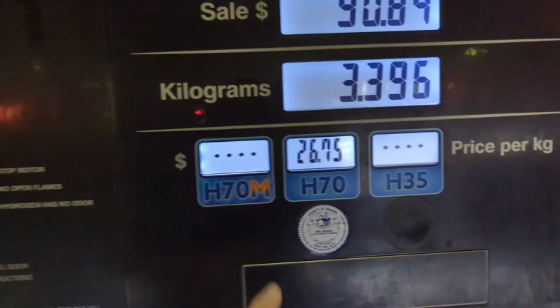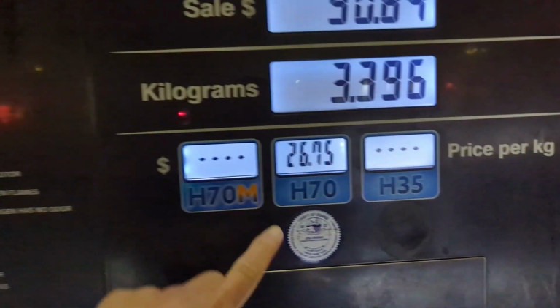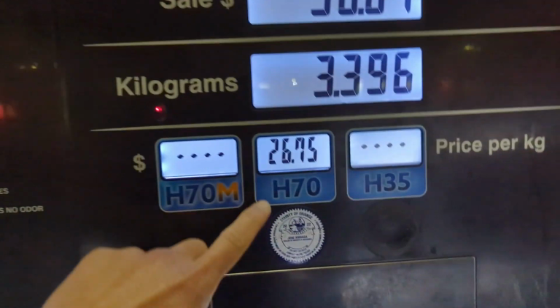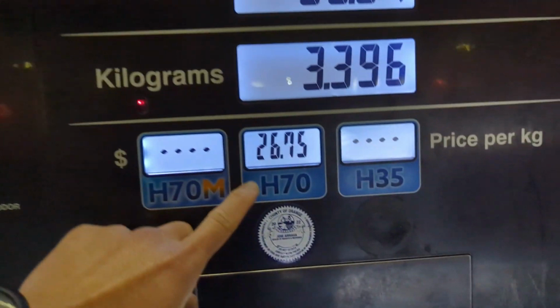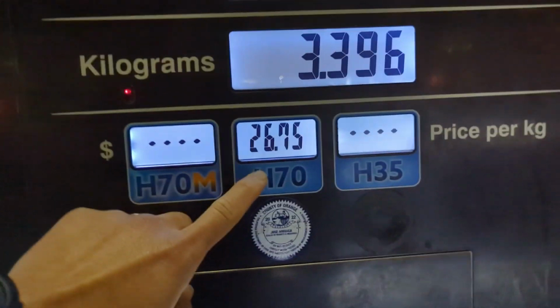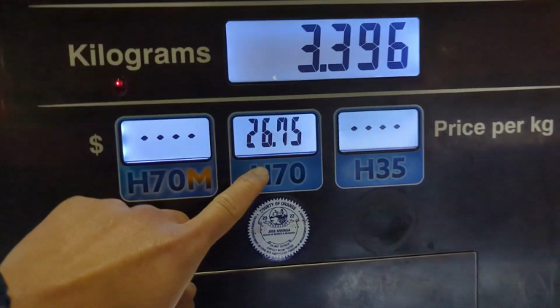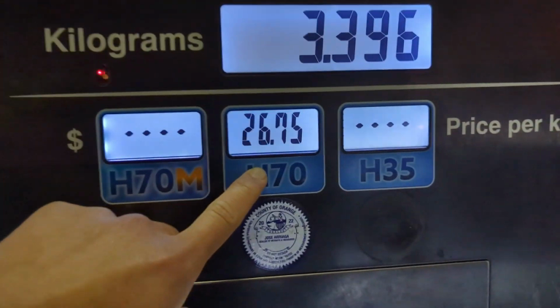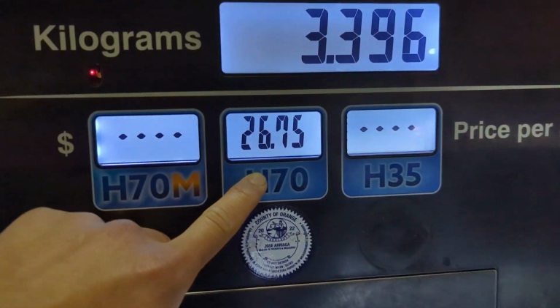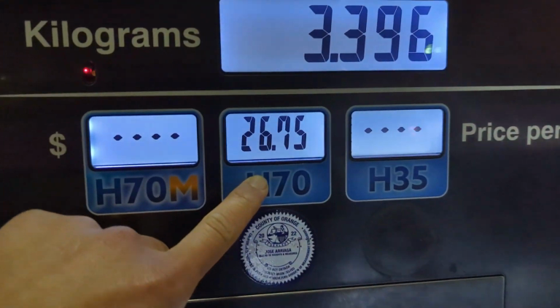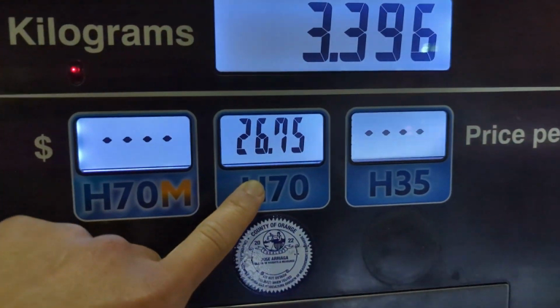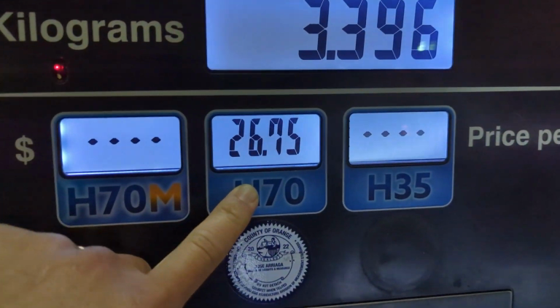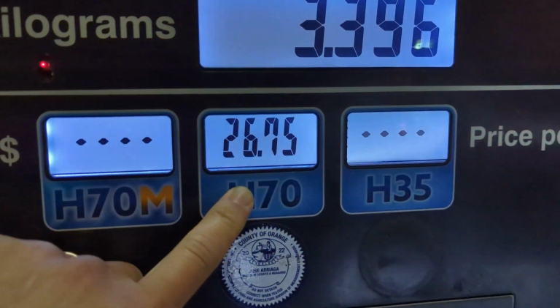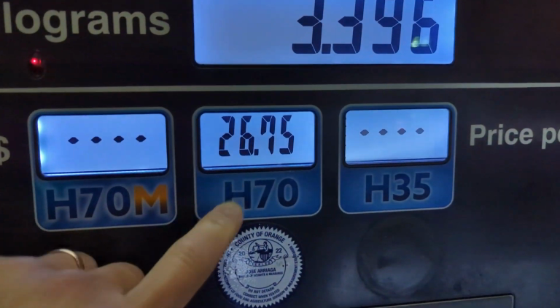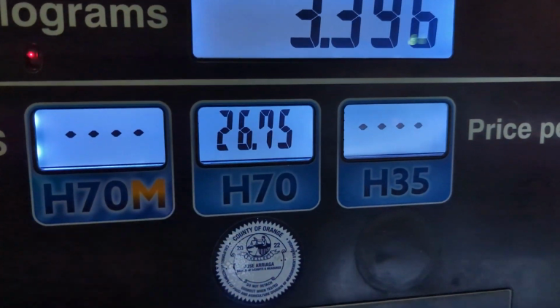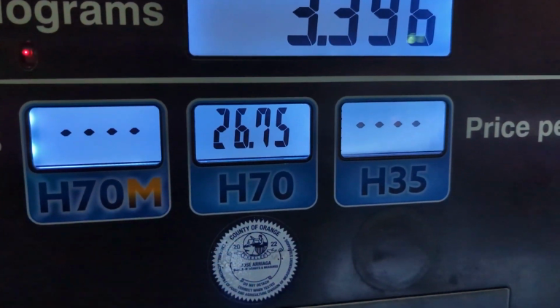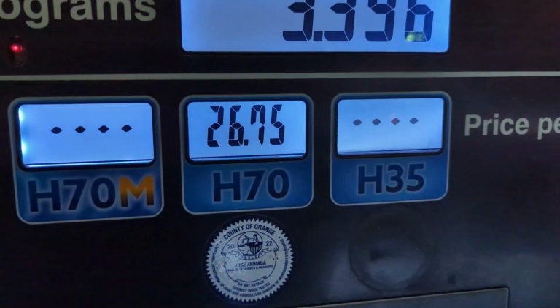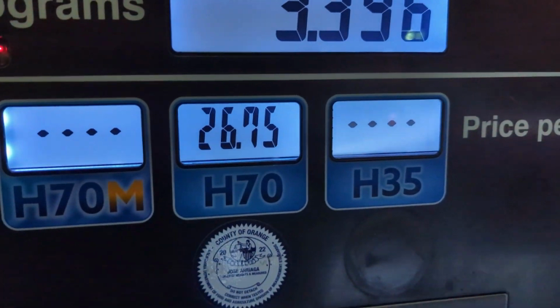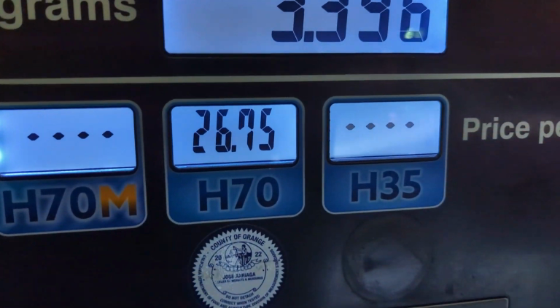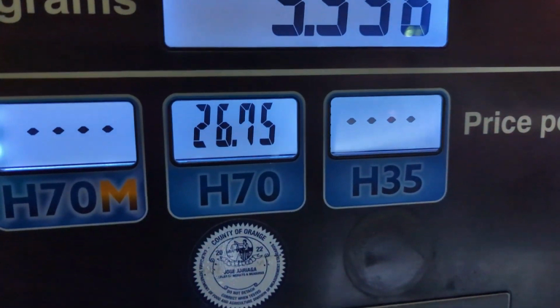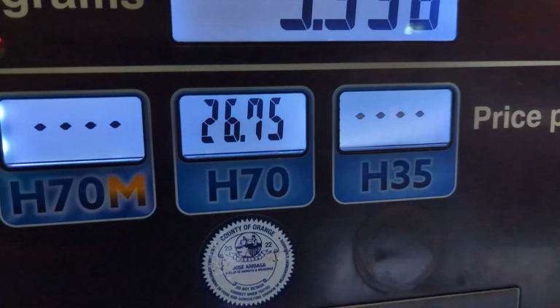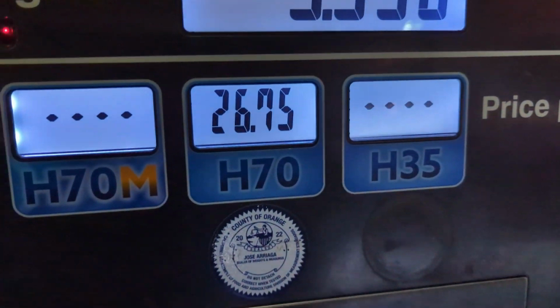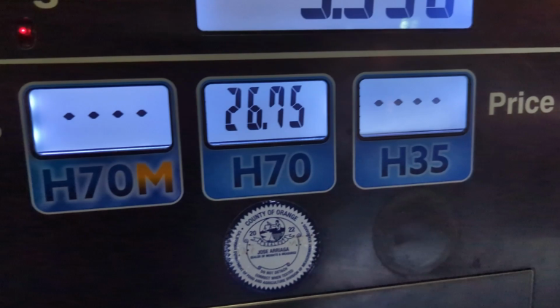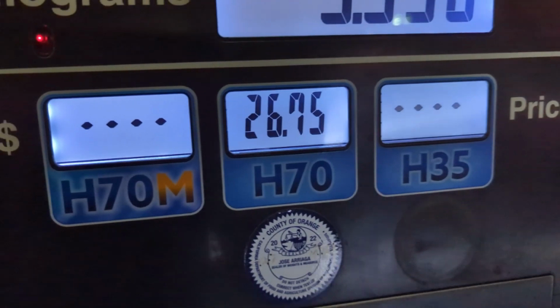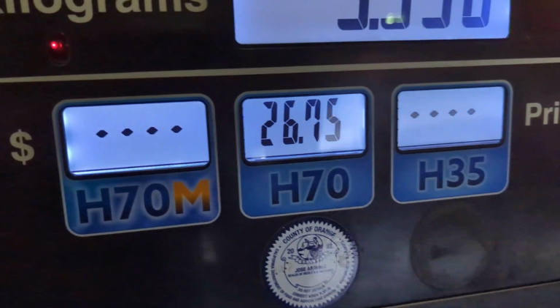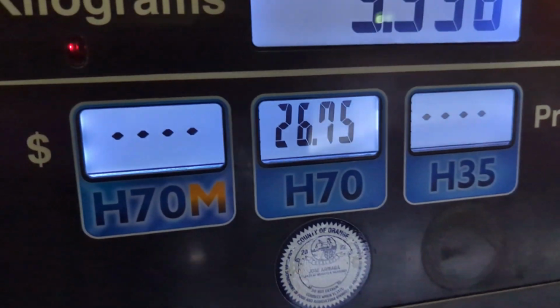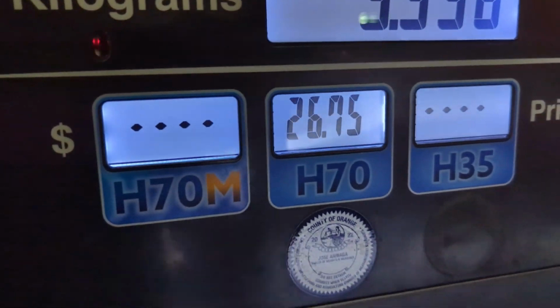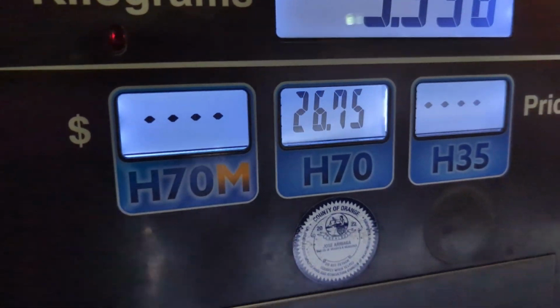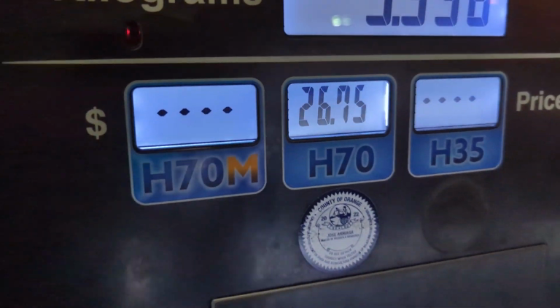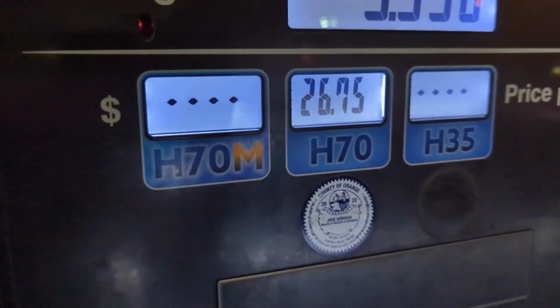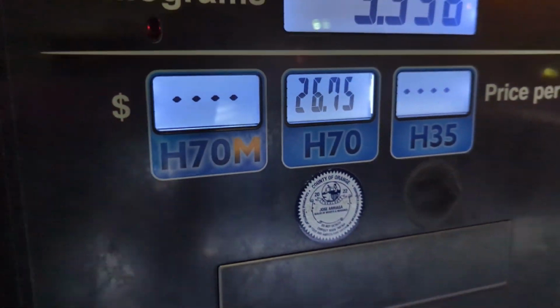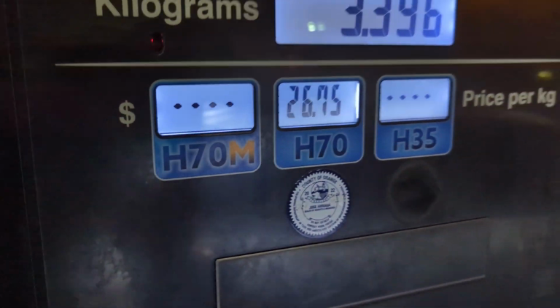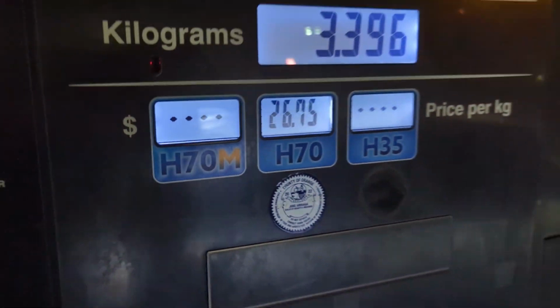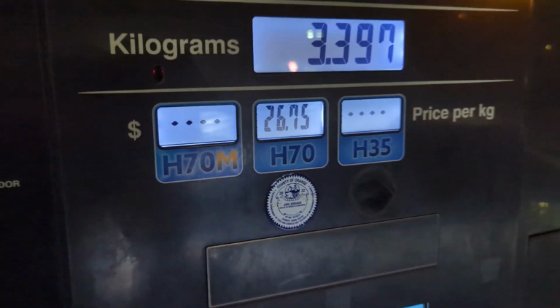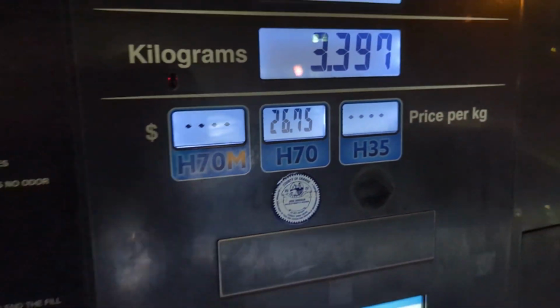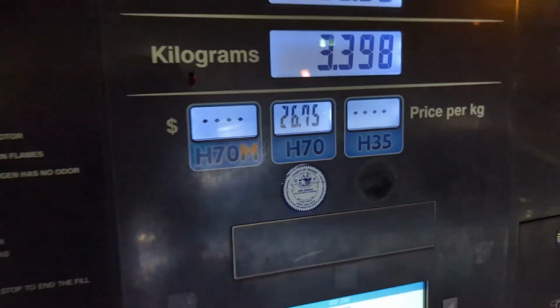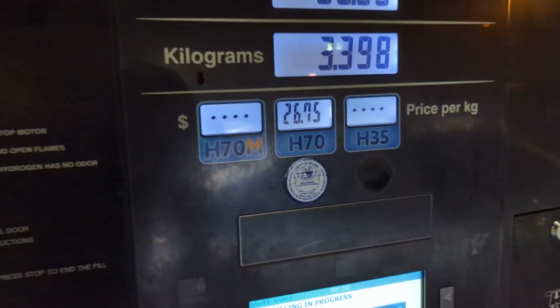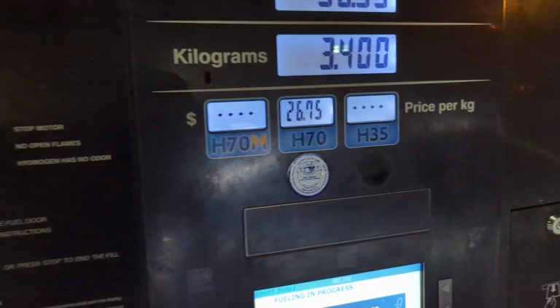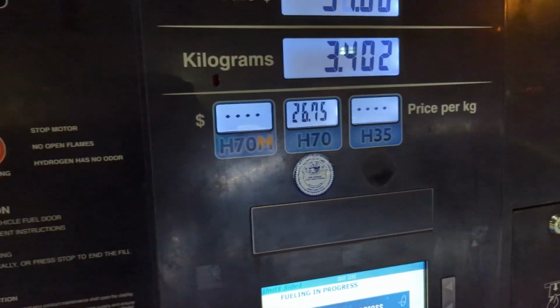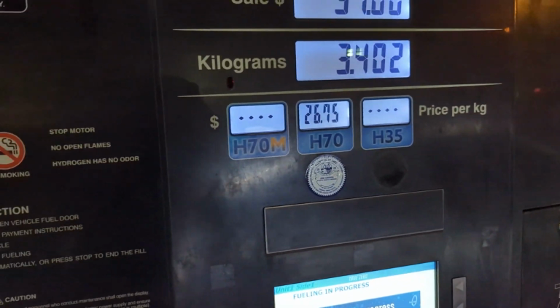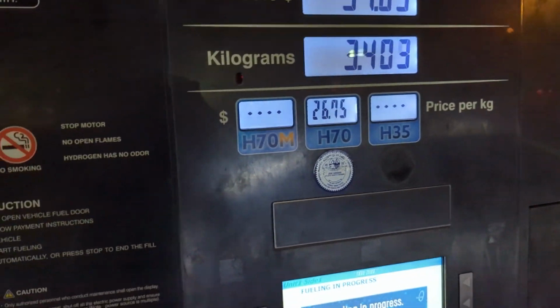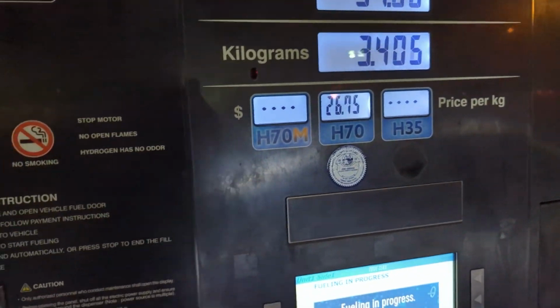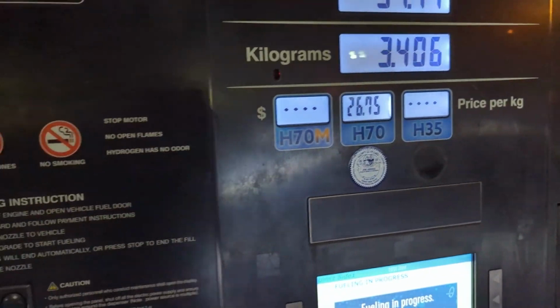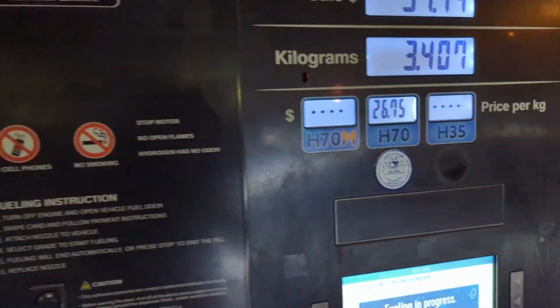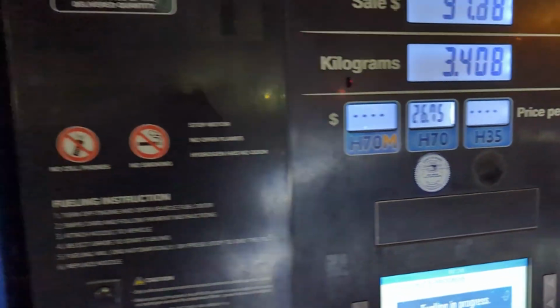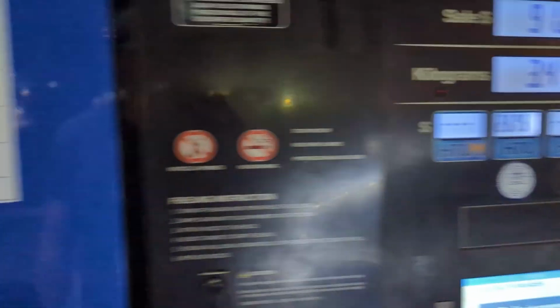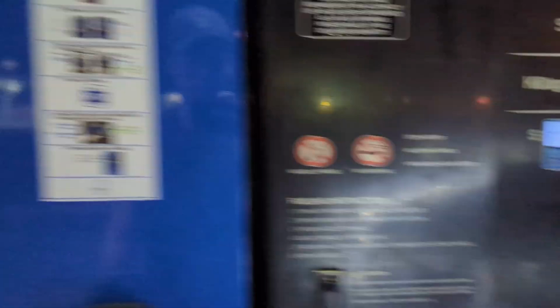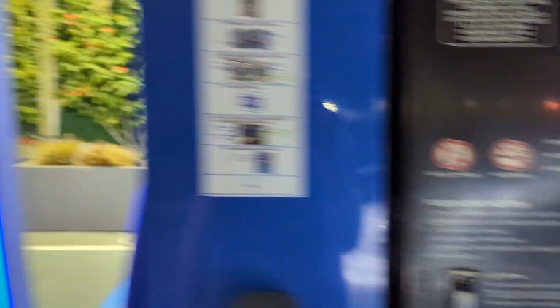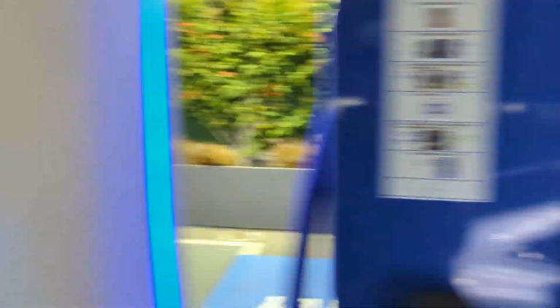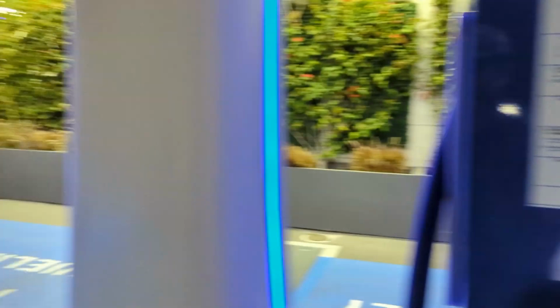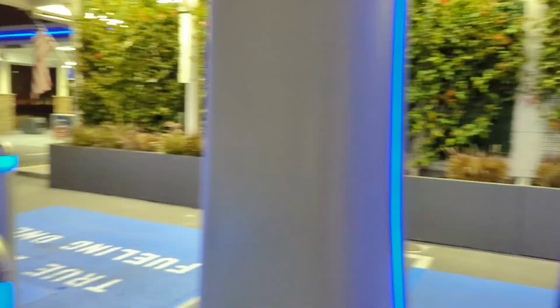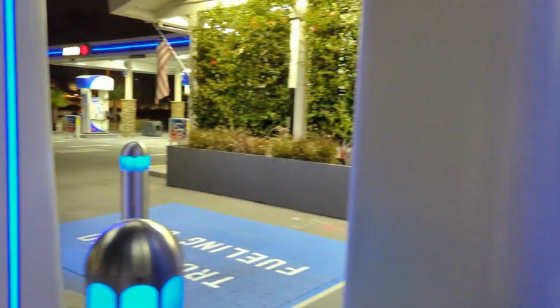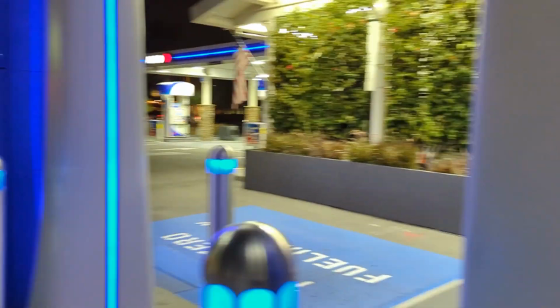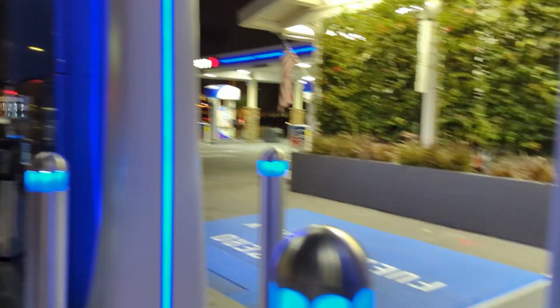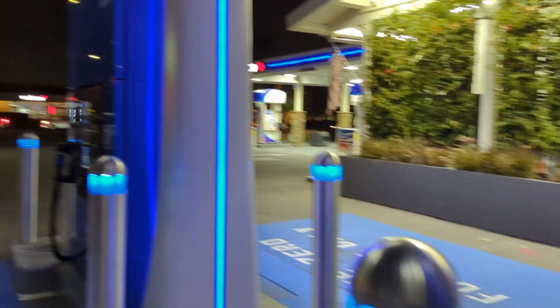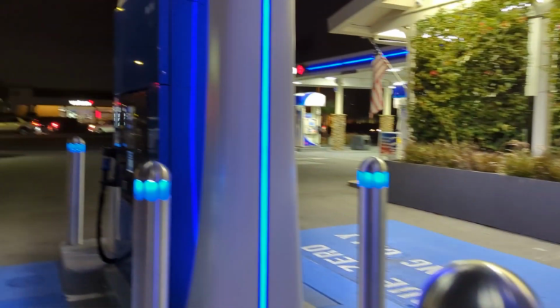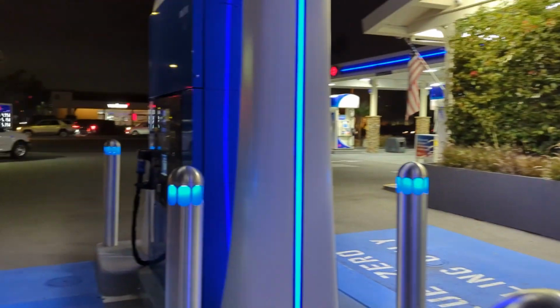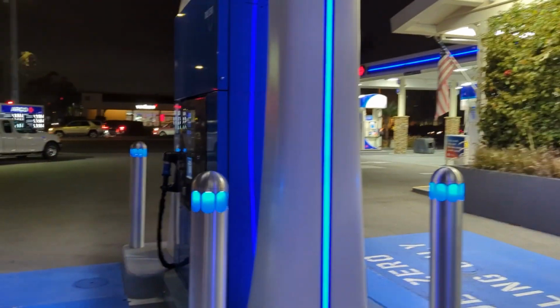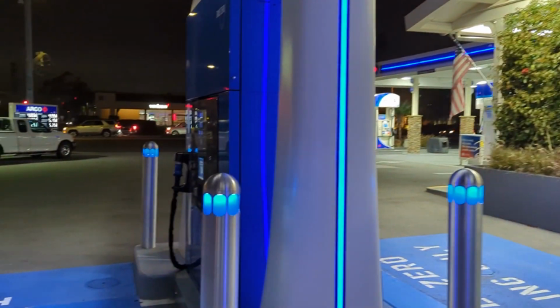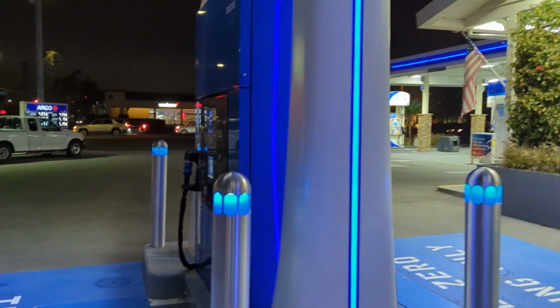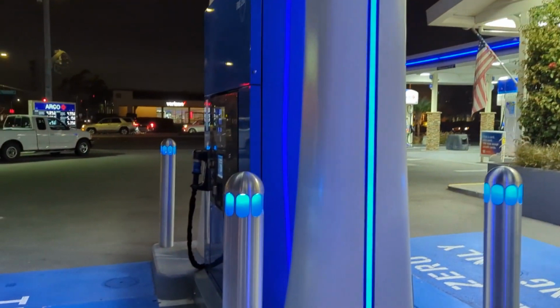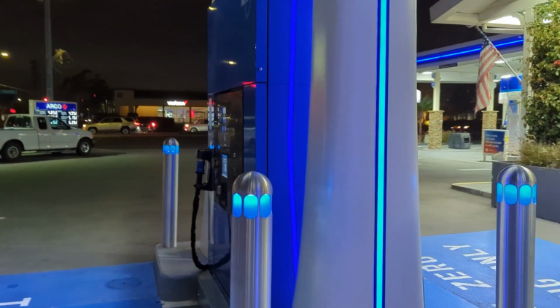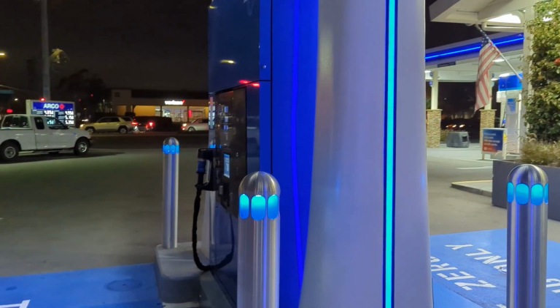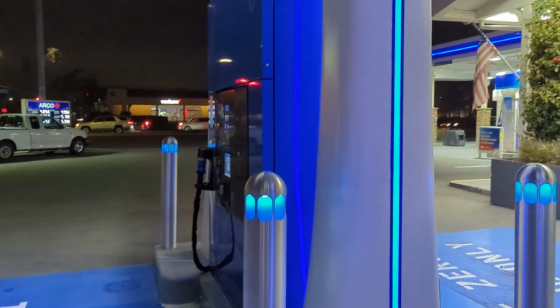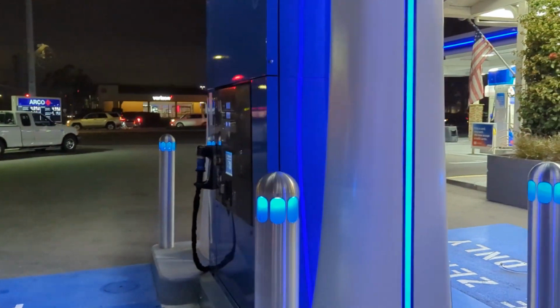Price check — still $26.75 for a kilogram. So very expensive still. The price hasn't changed in a while.